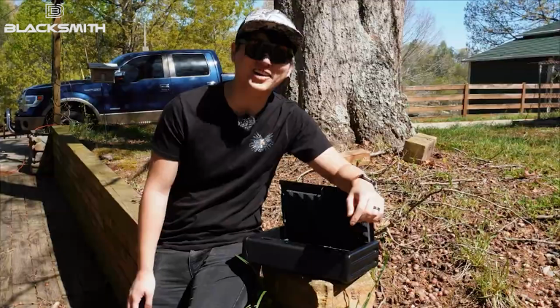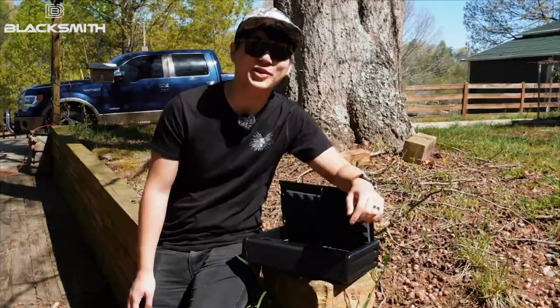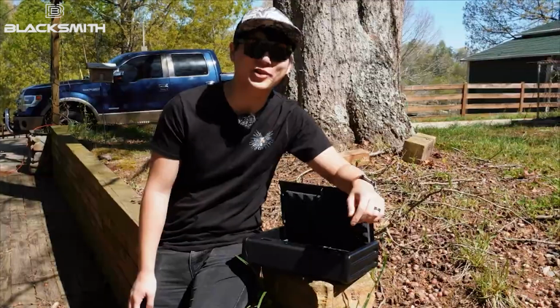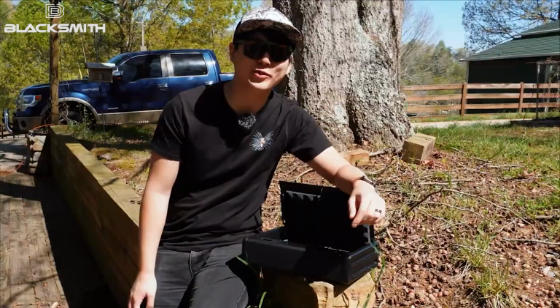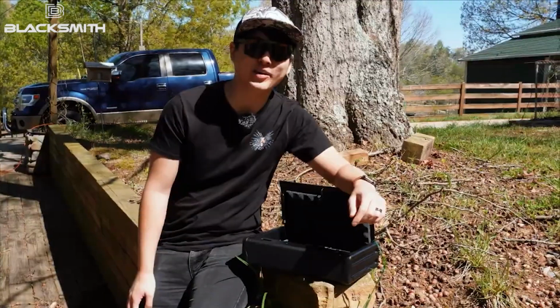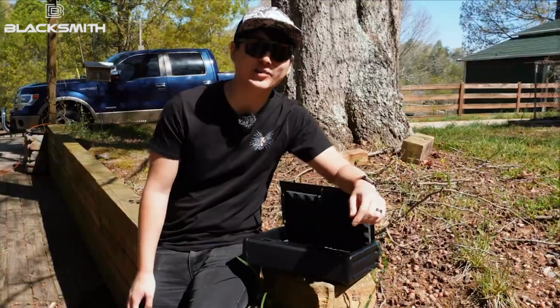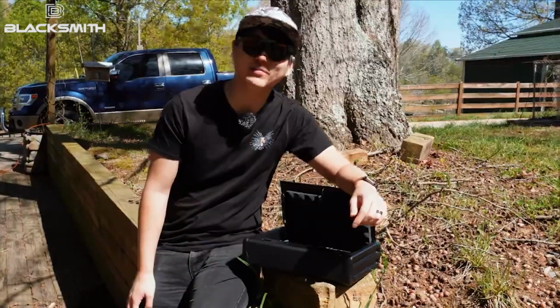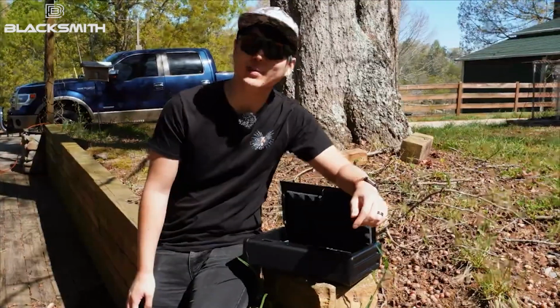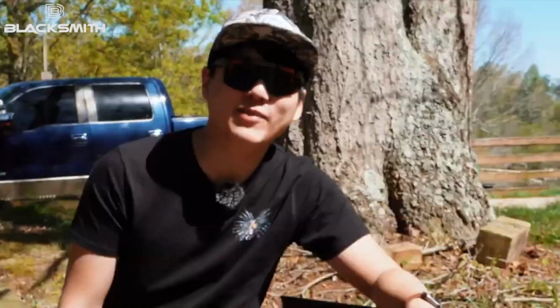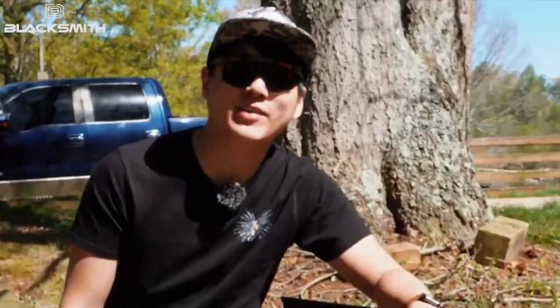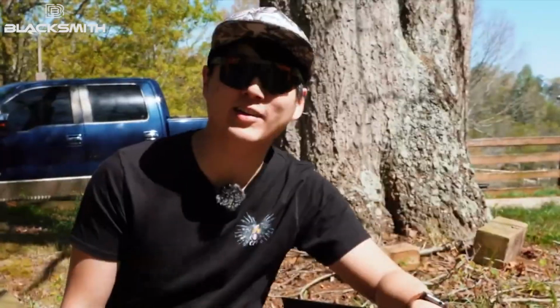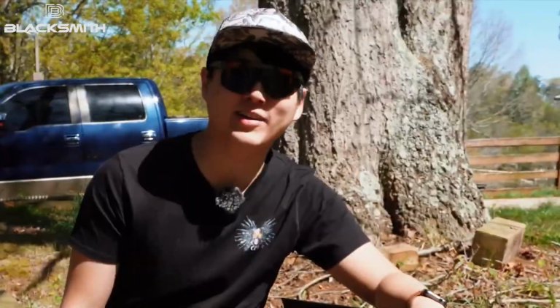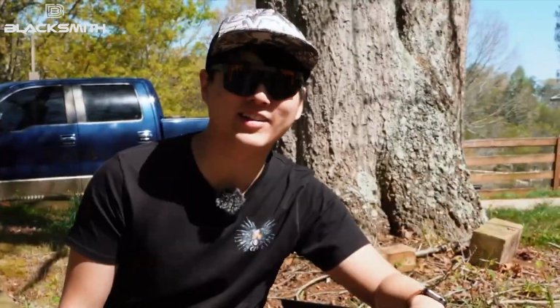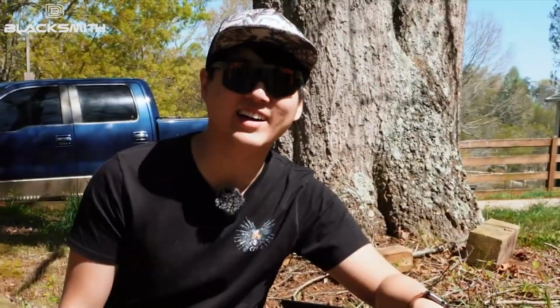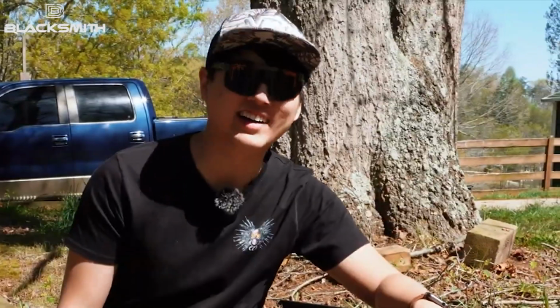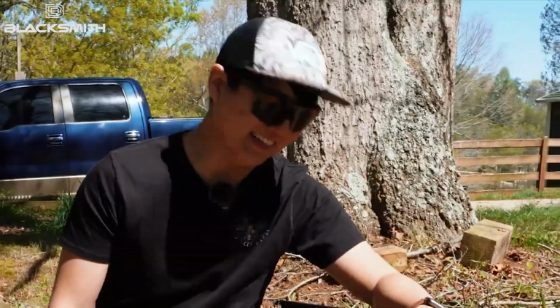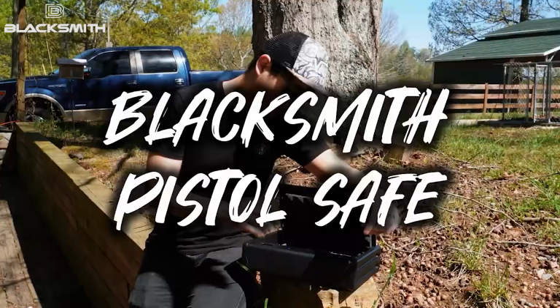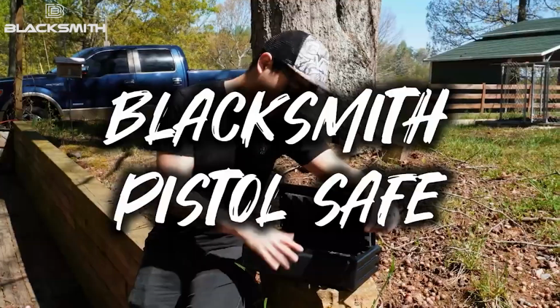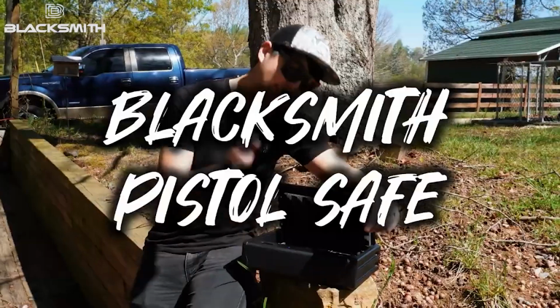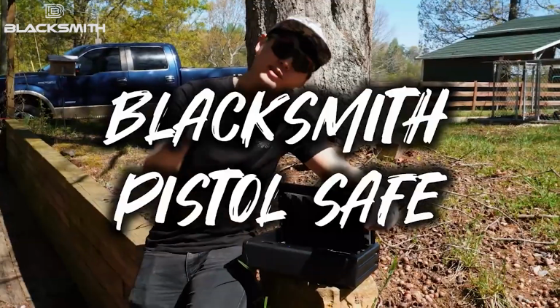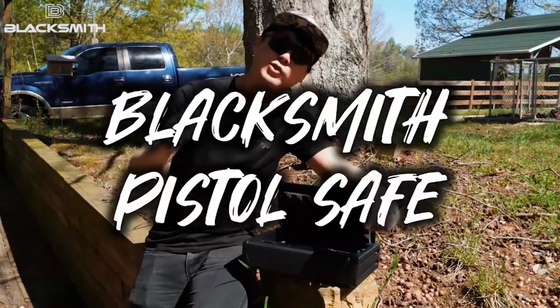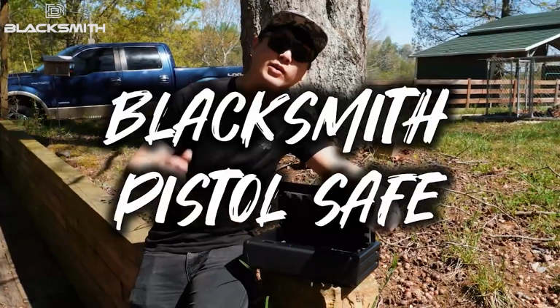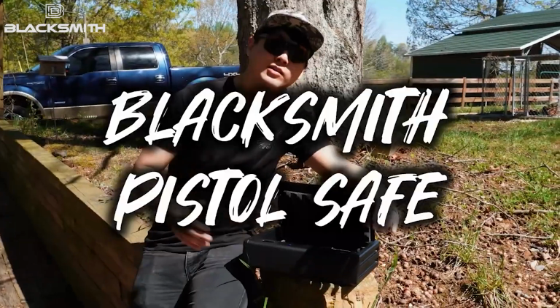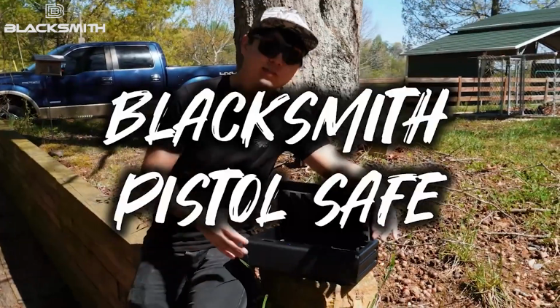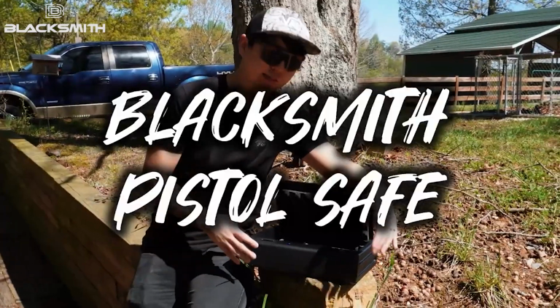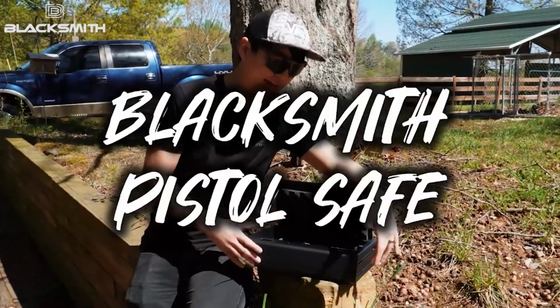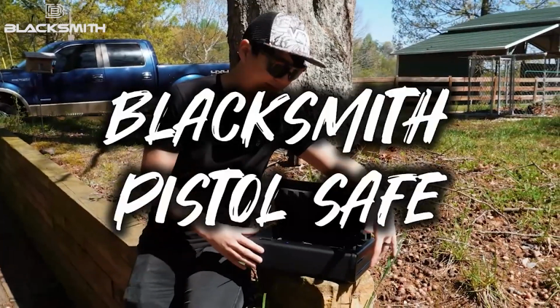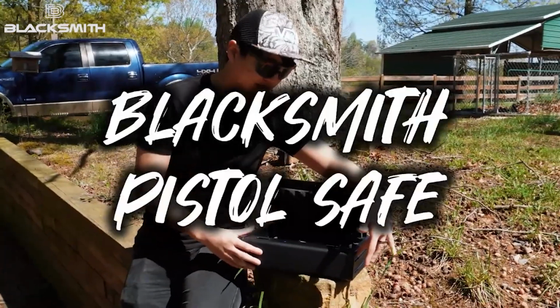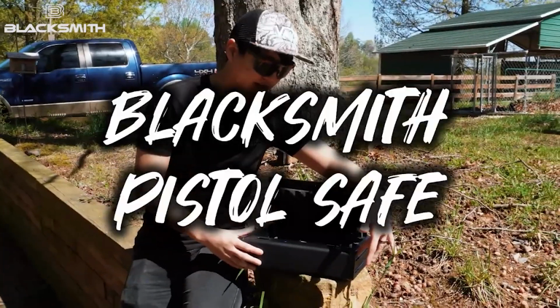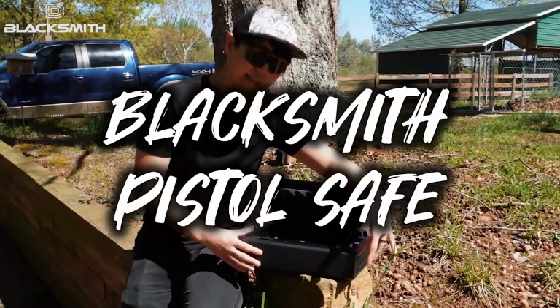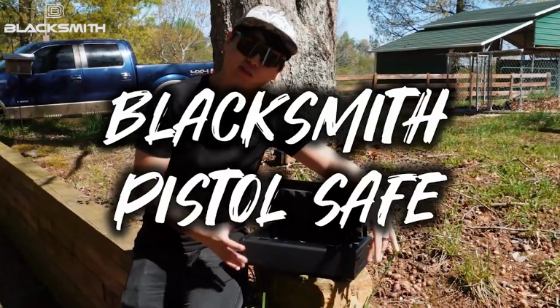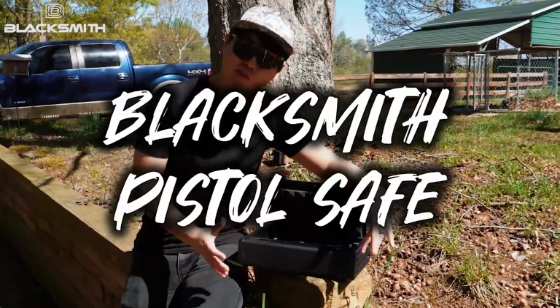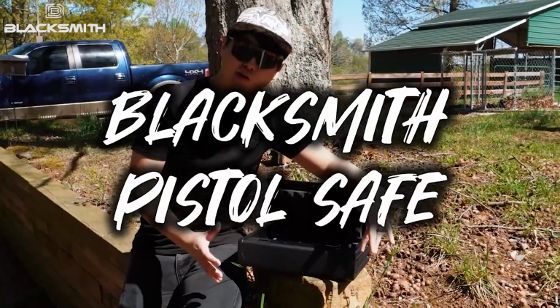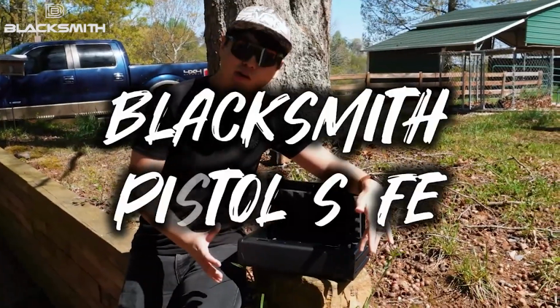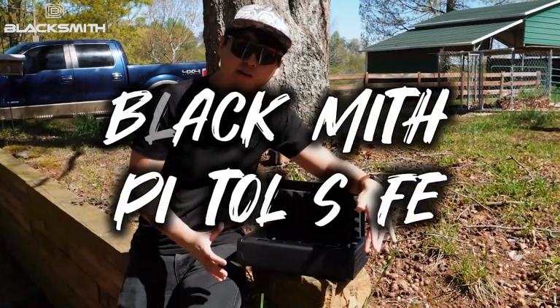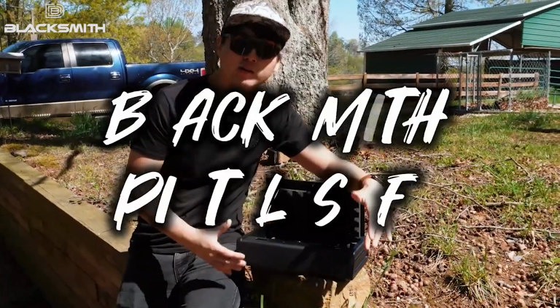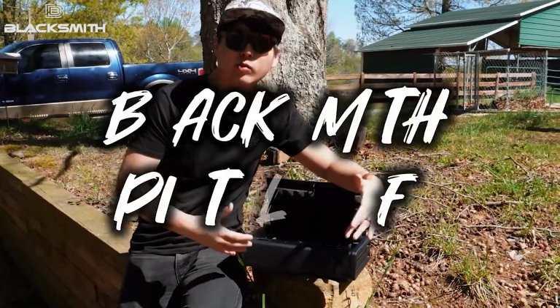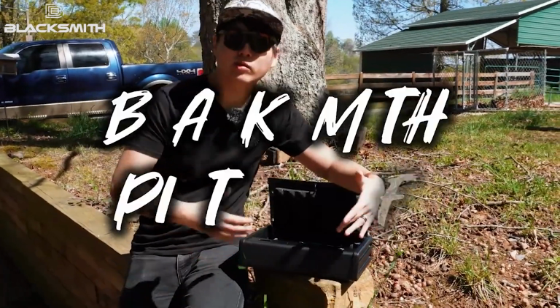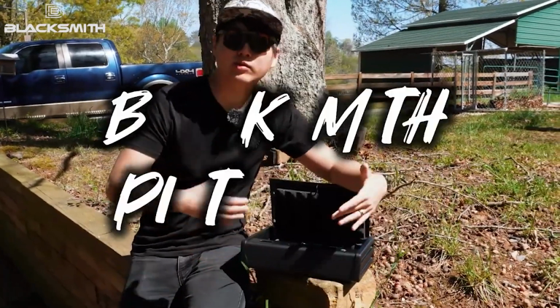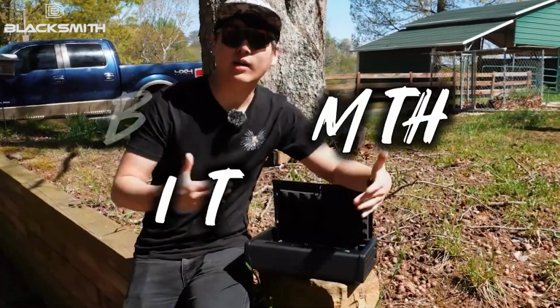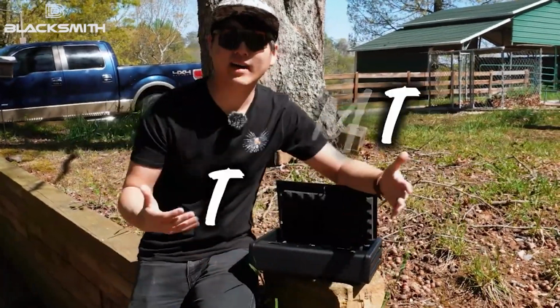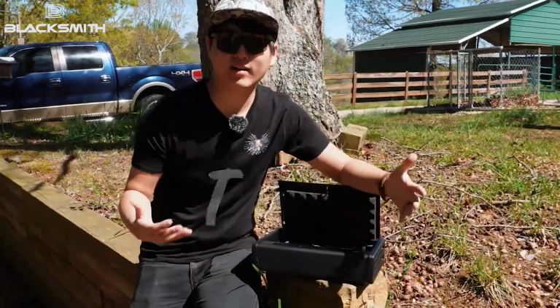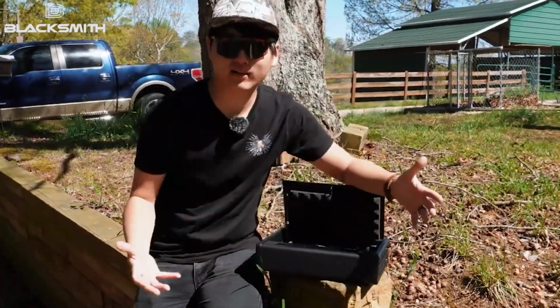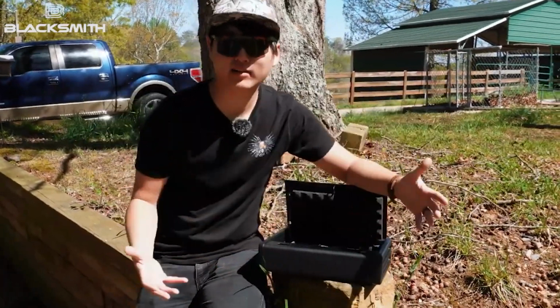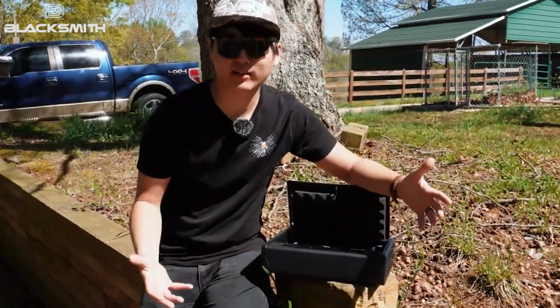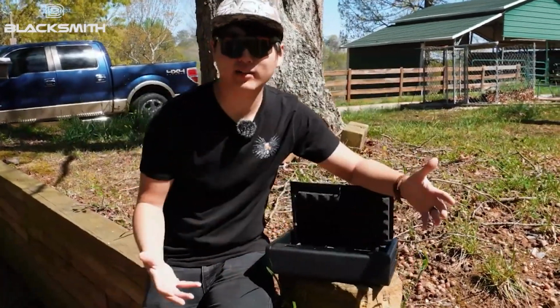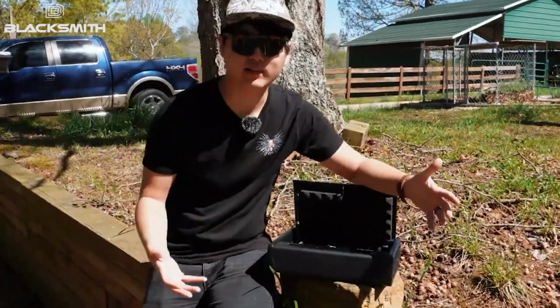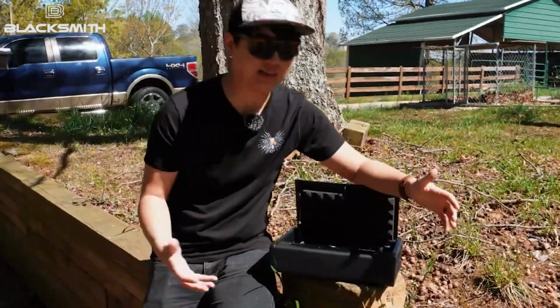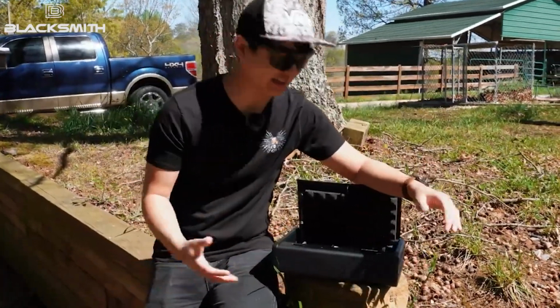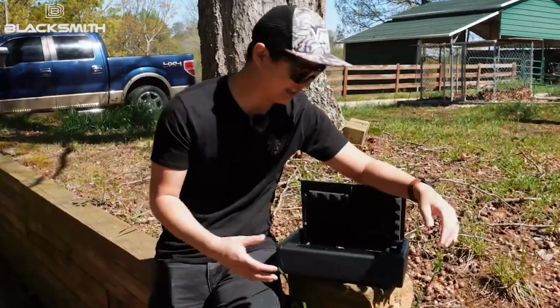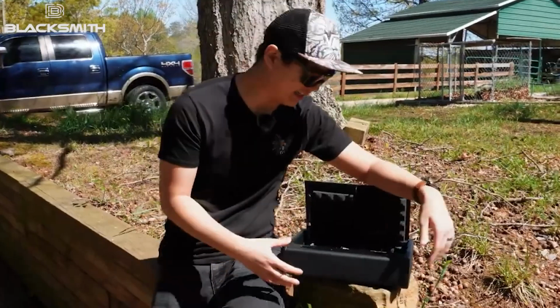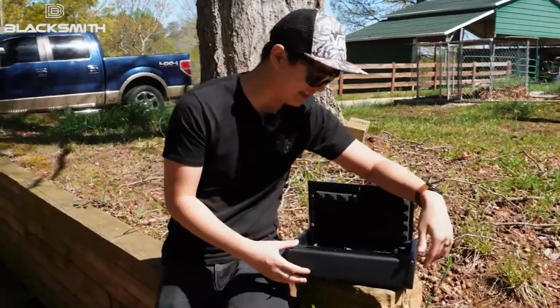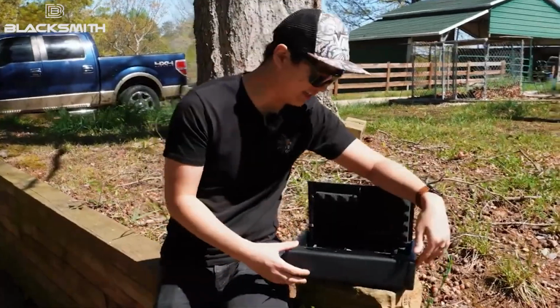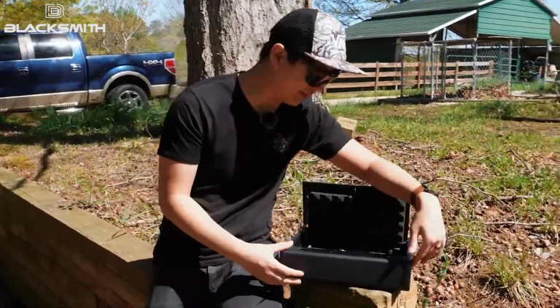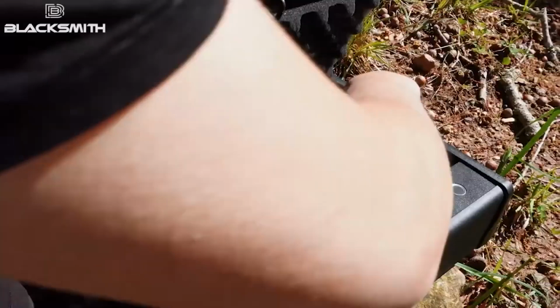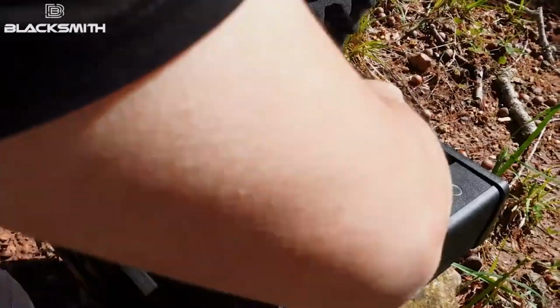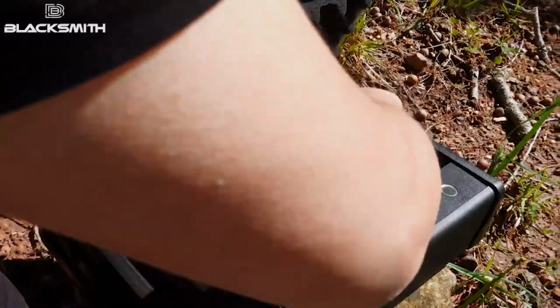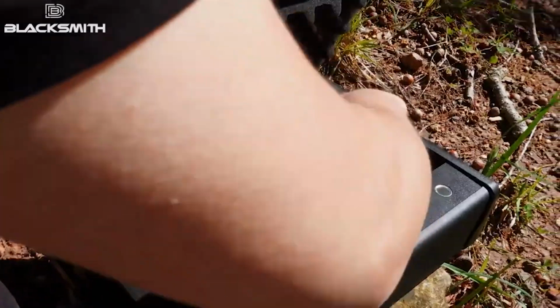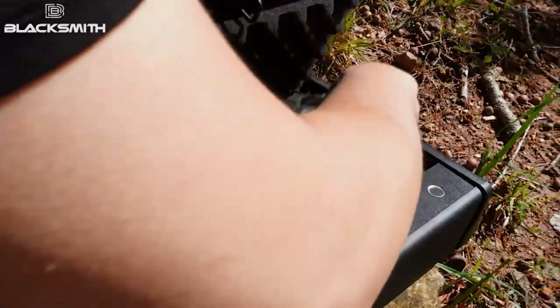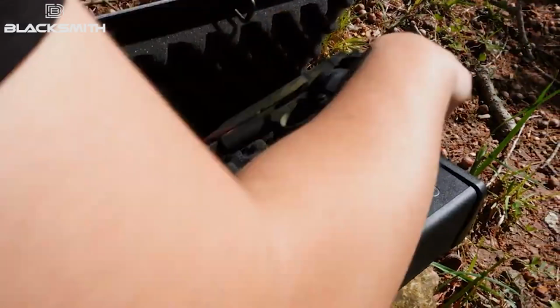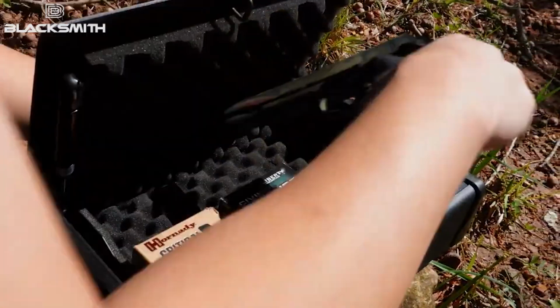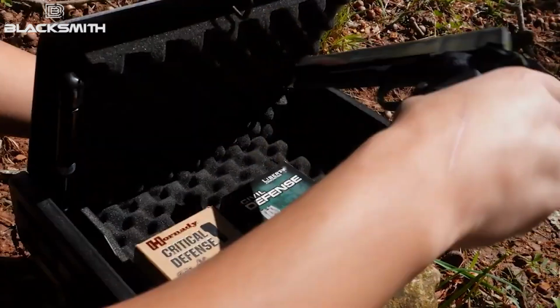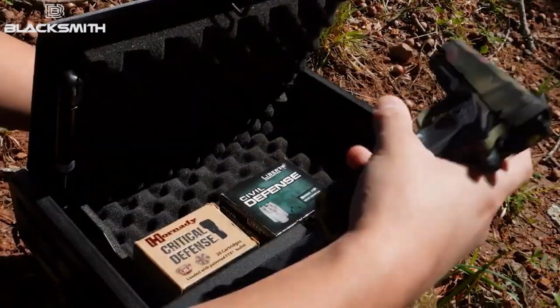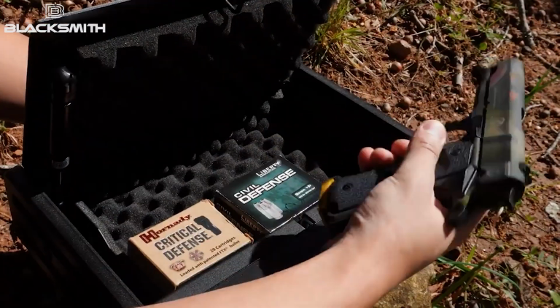Are you looking for a pistol safe? I know you are, even though you're not. This is a great little safe to get started, or to add on to your collection here.